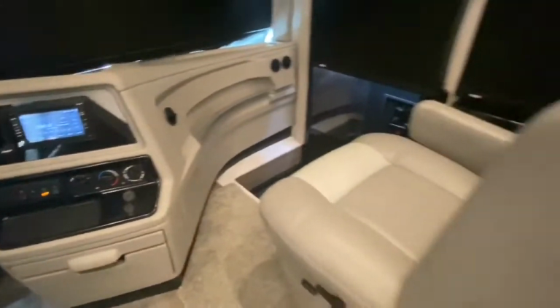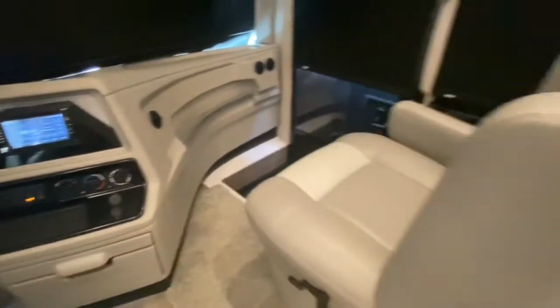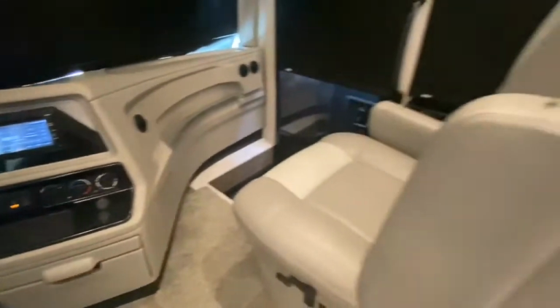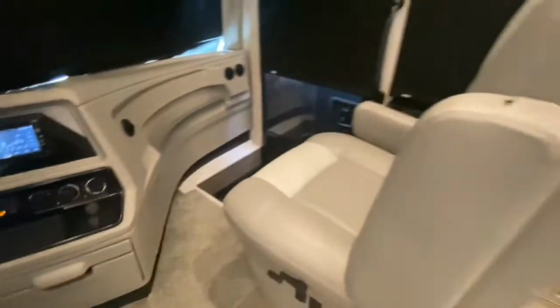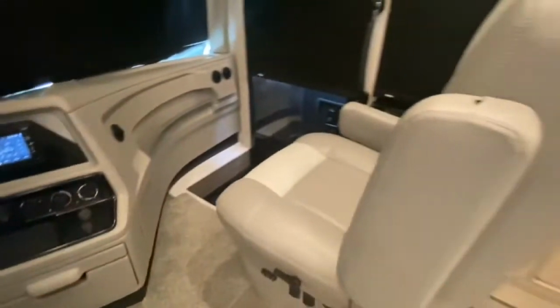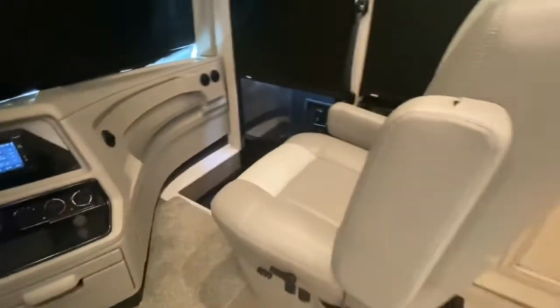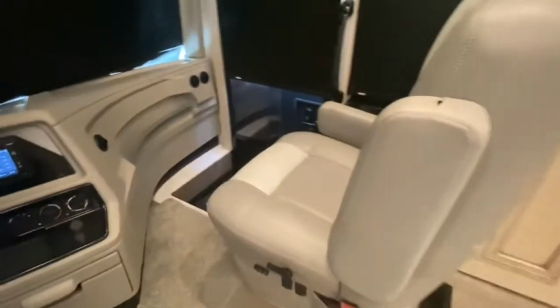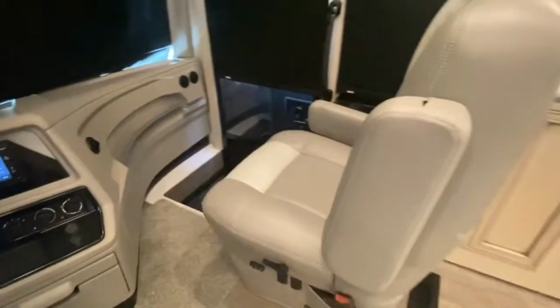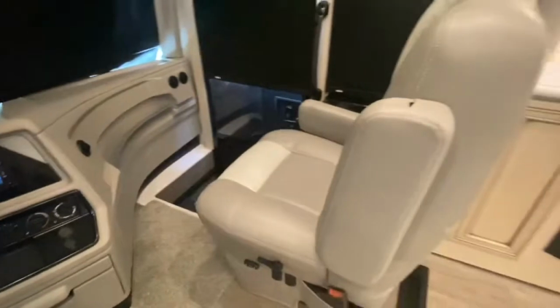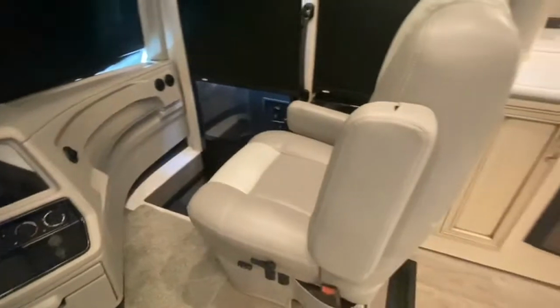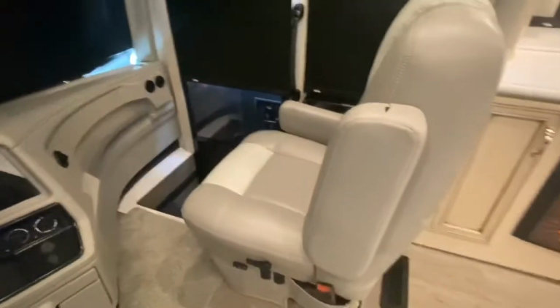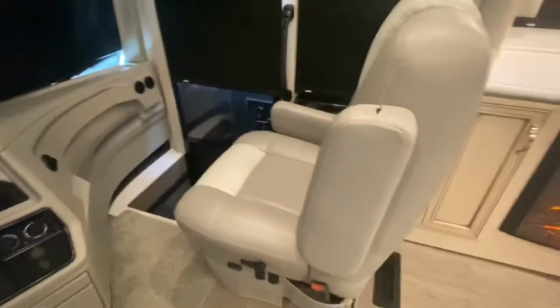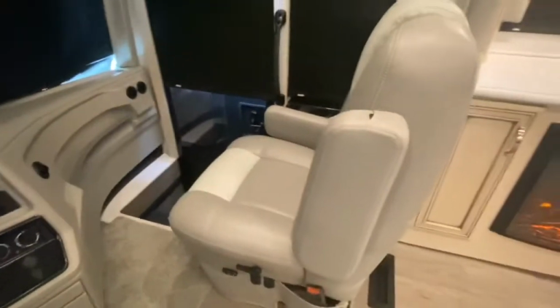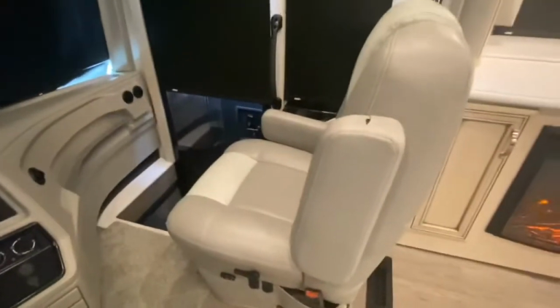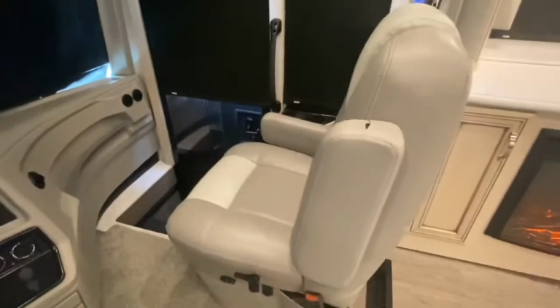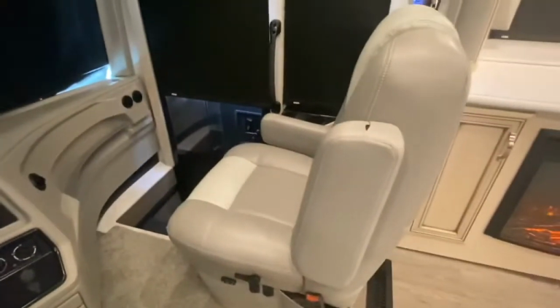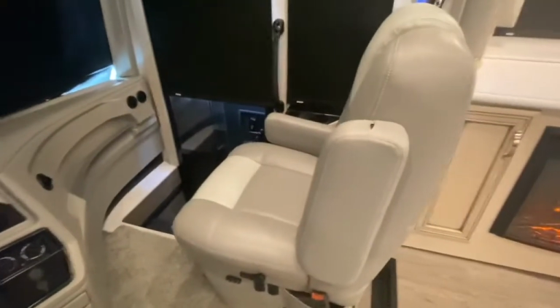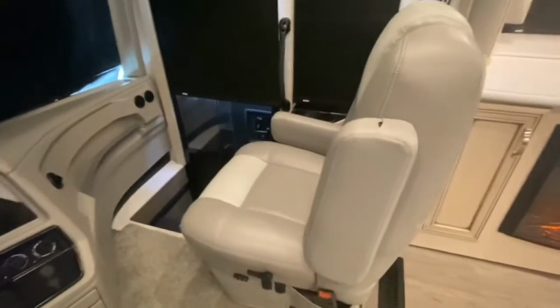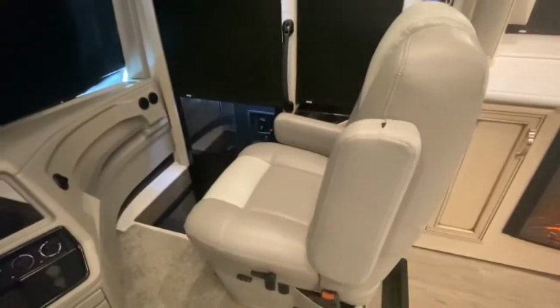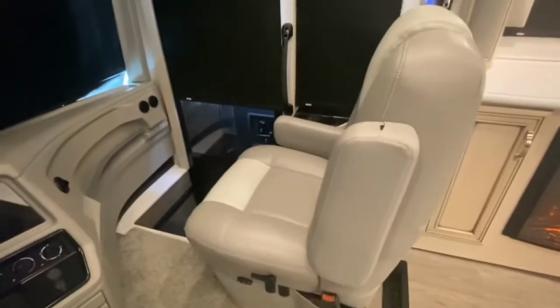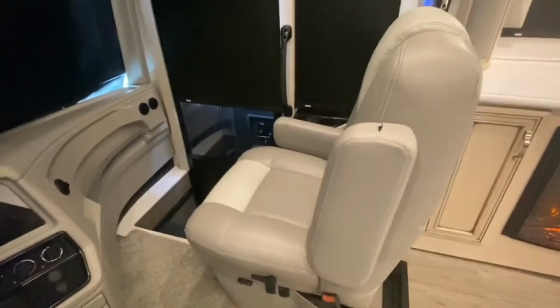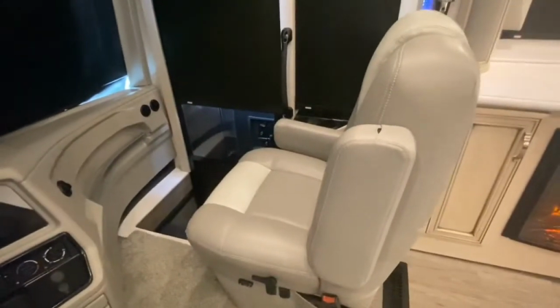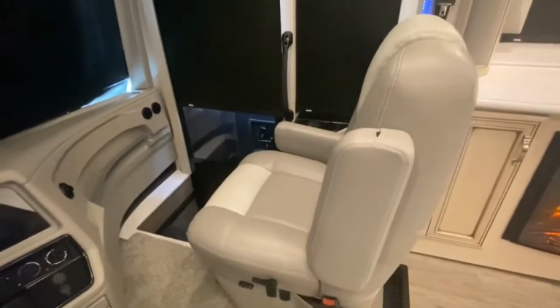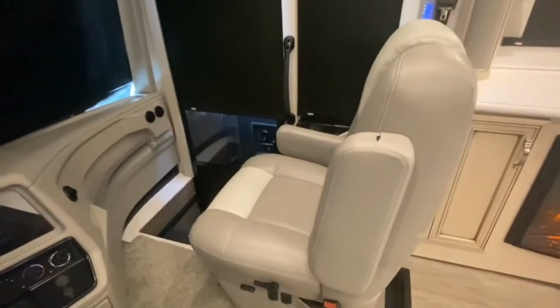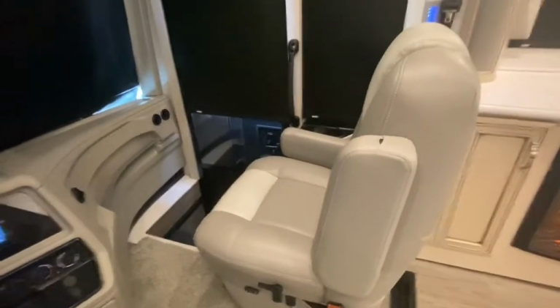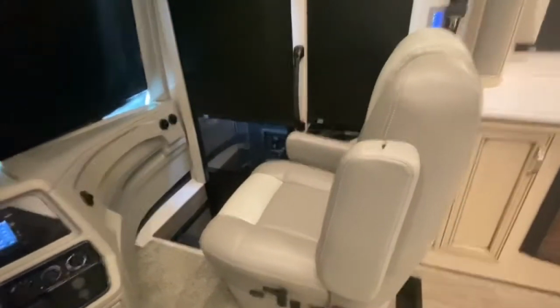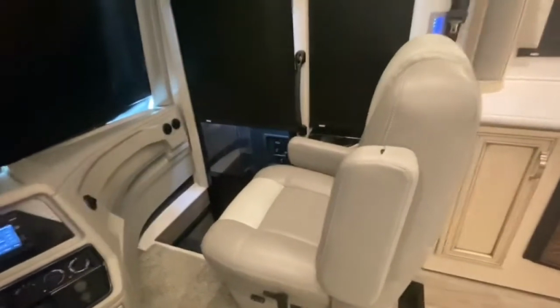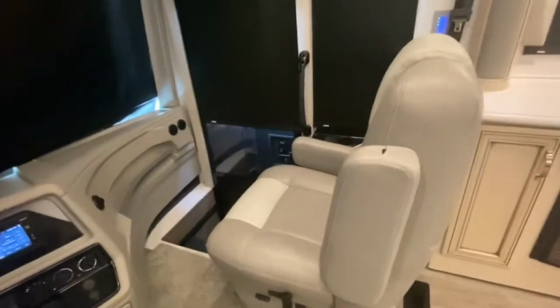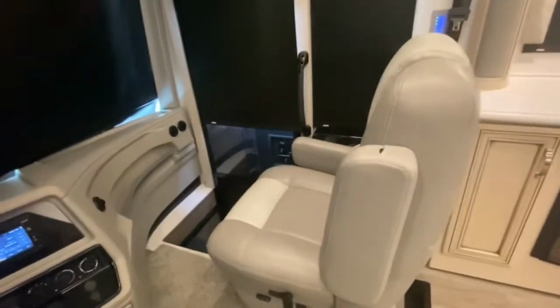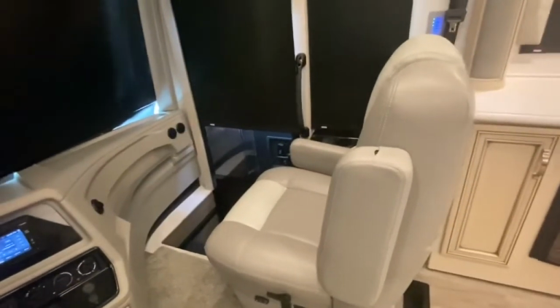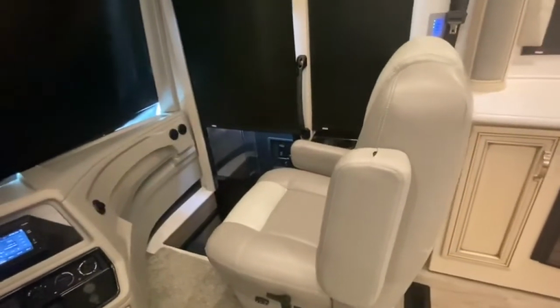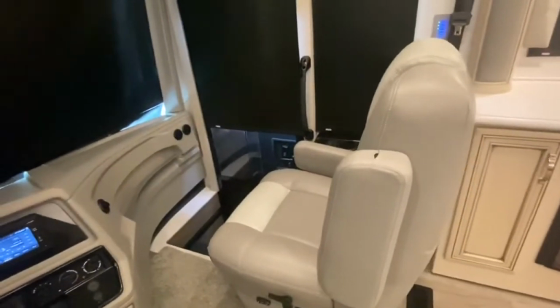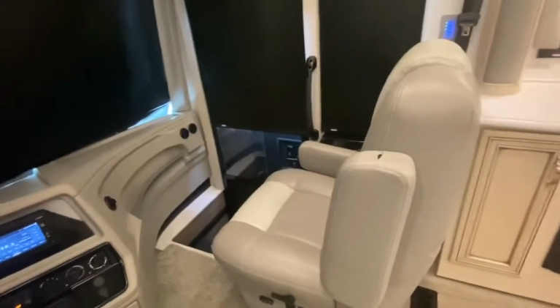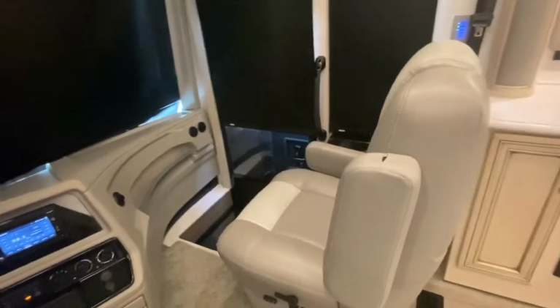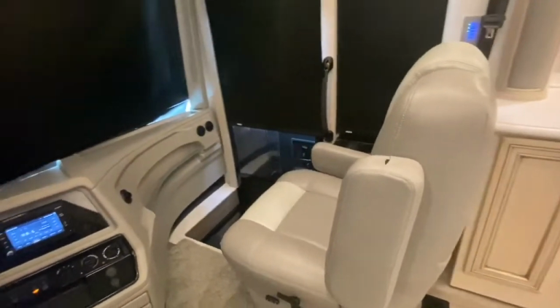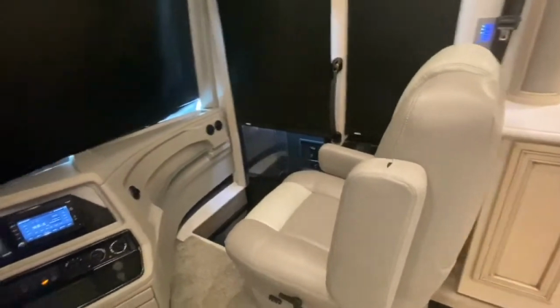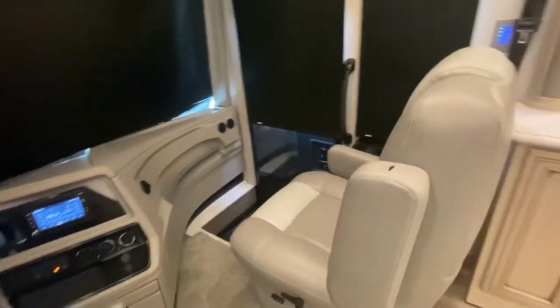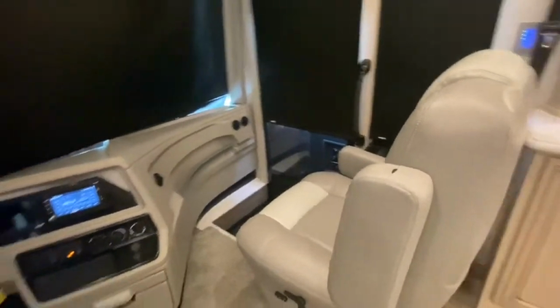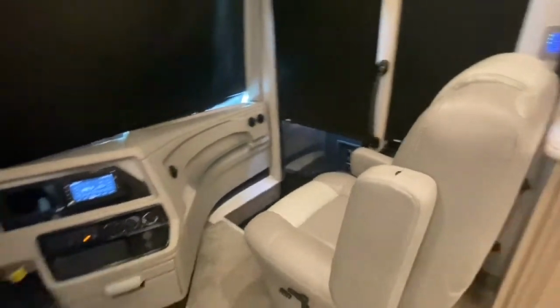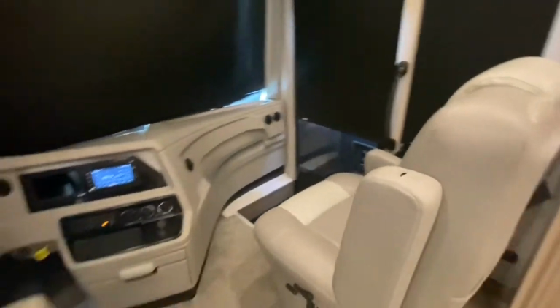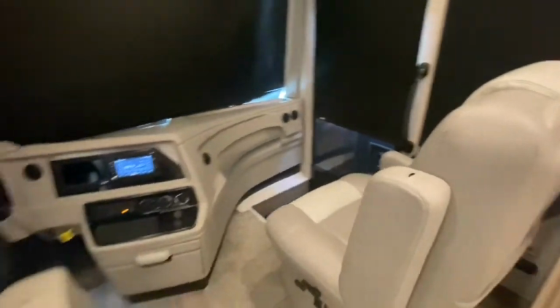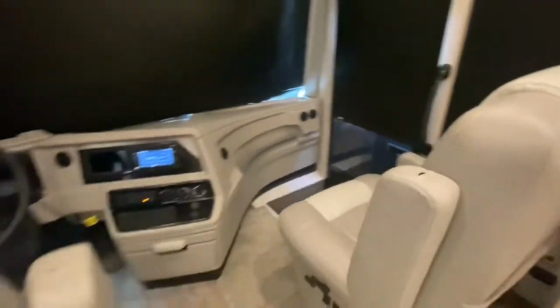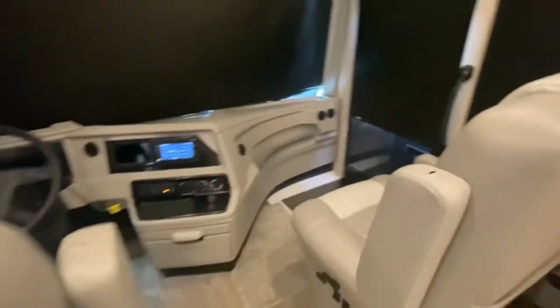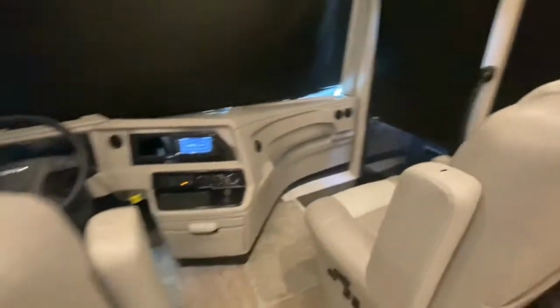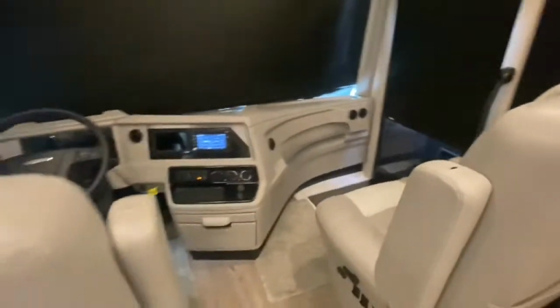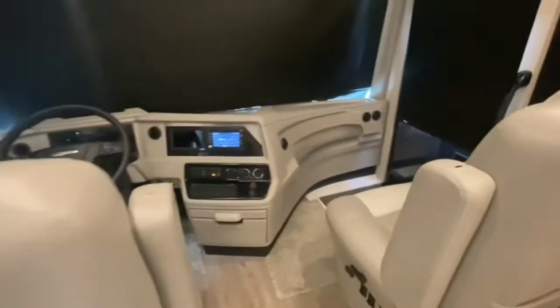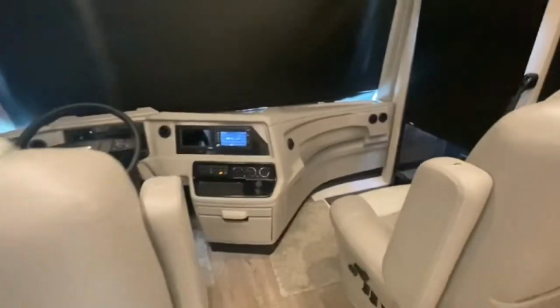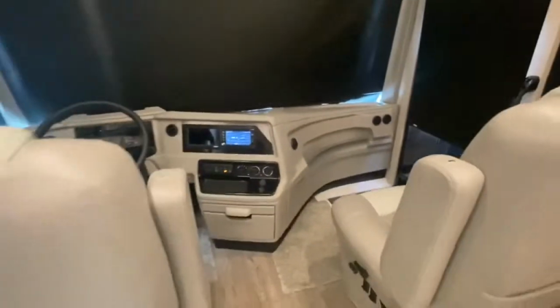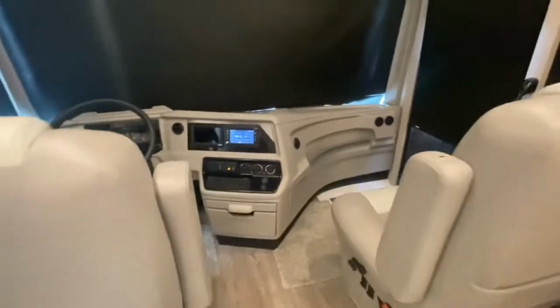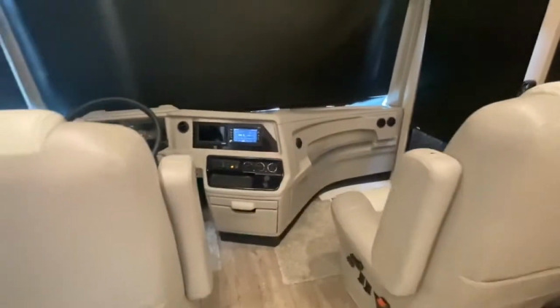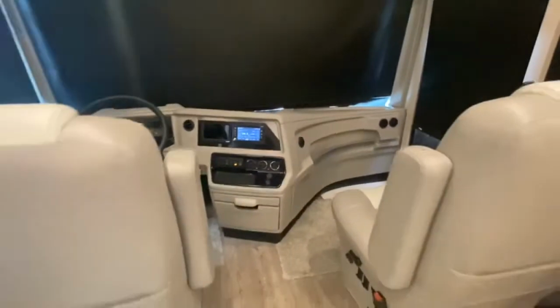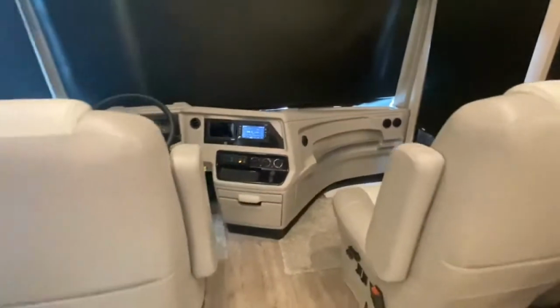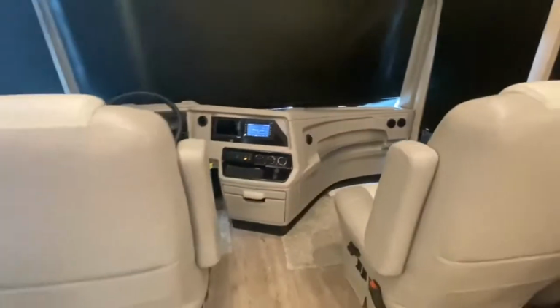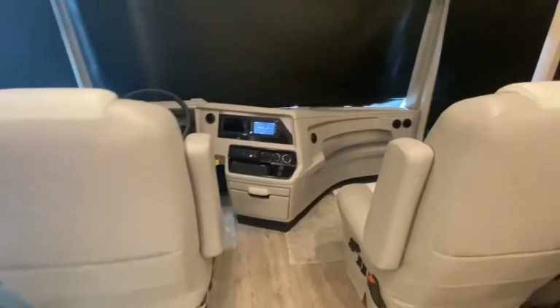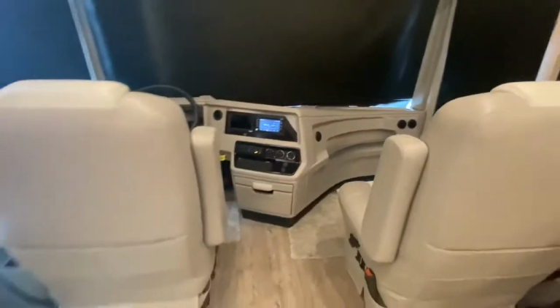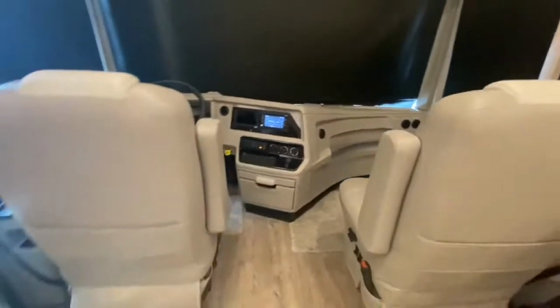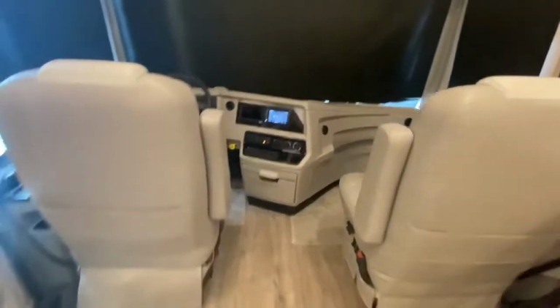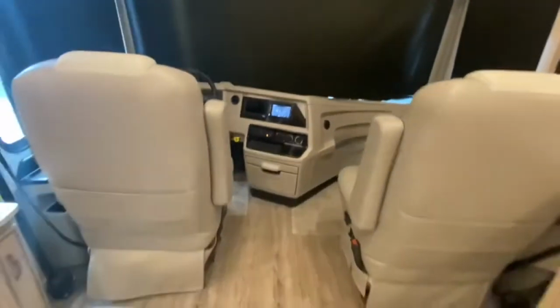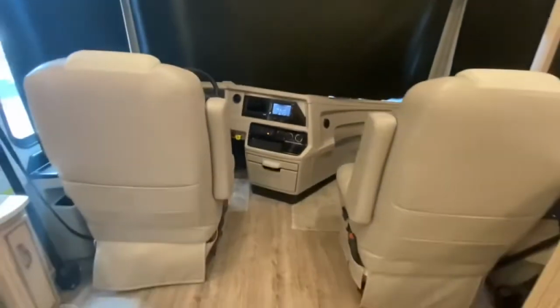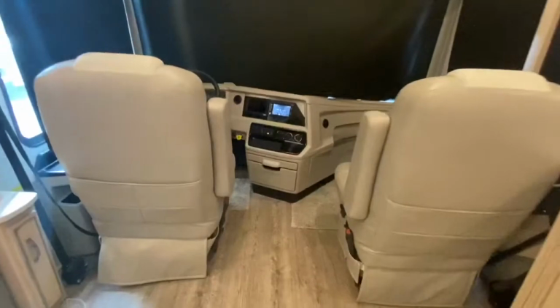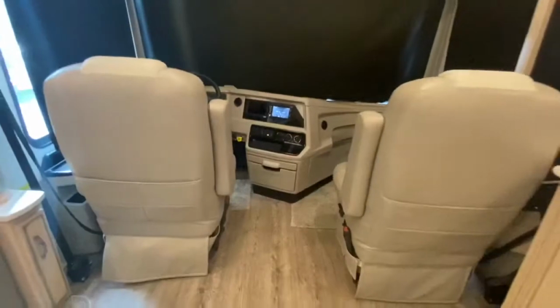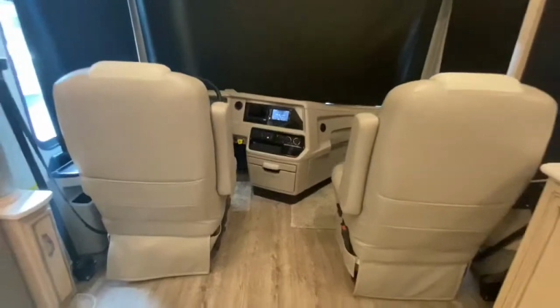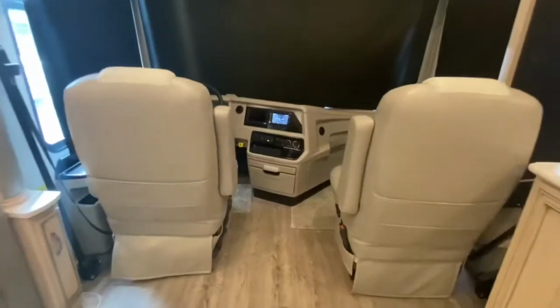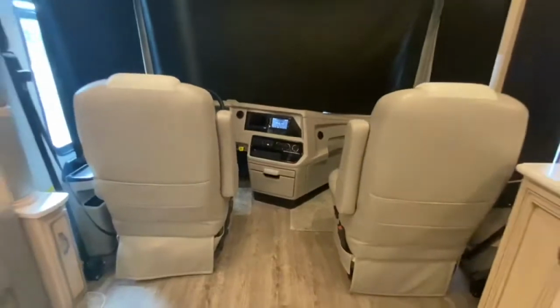Your passenger seat has a built-in workstation, and now let's see the rest of the unit.